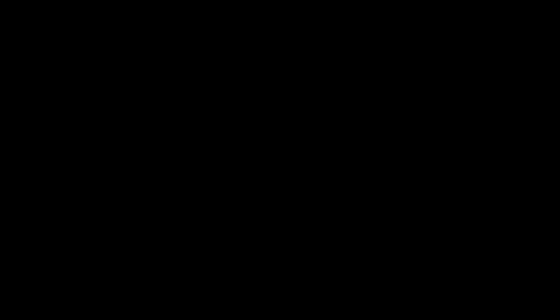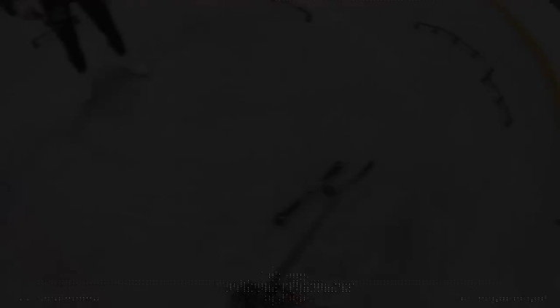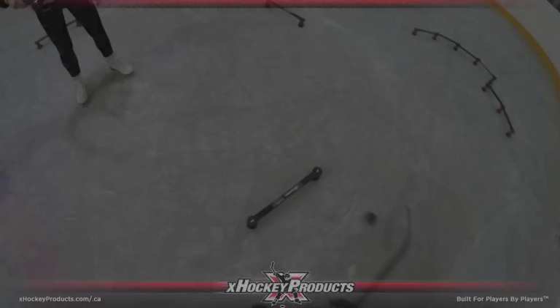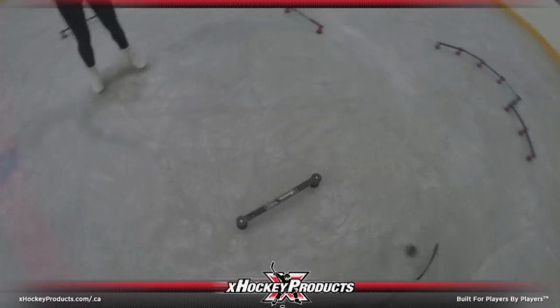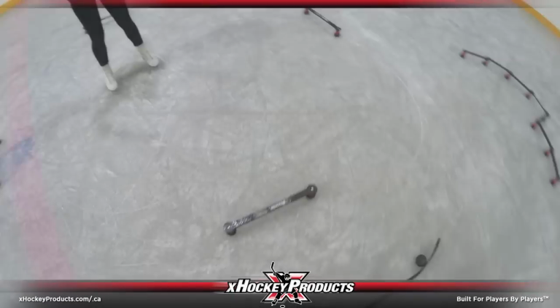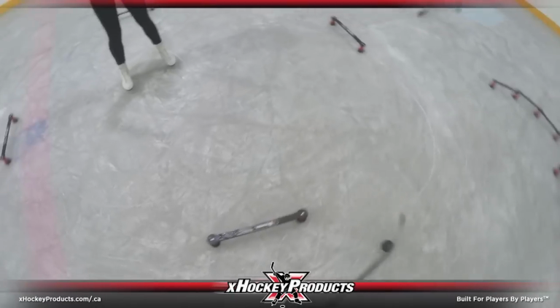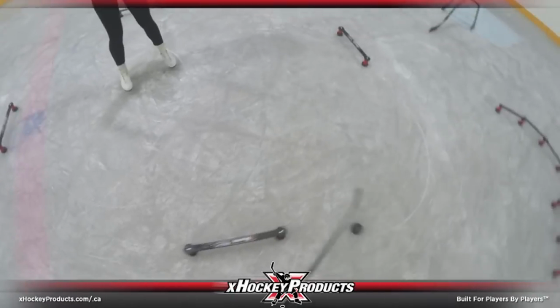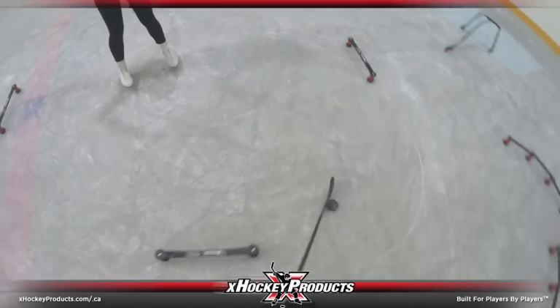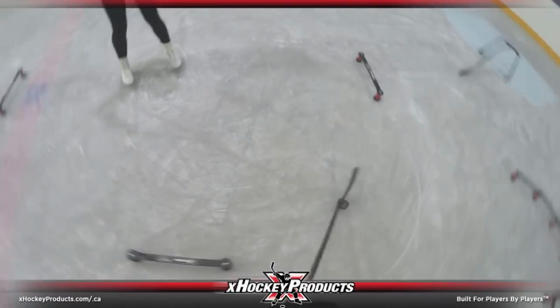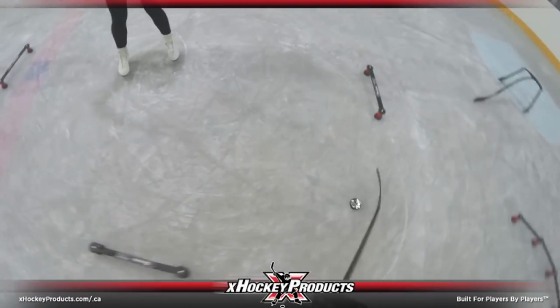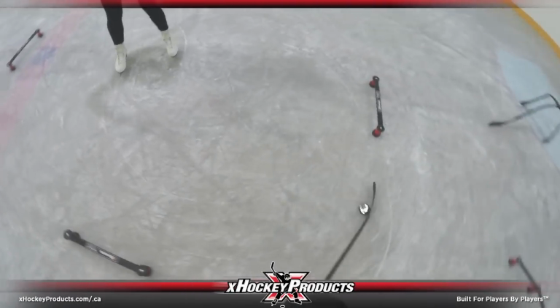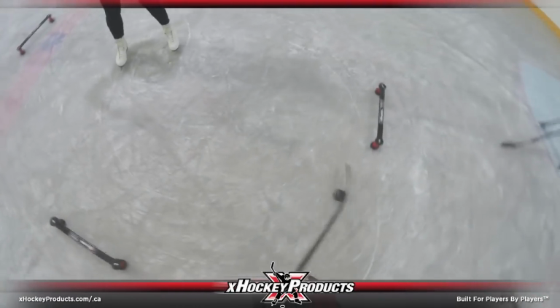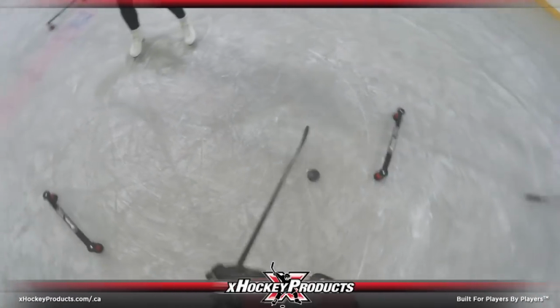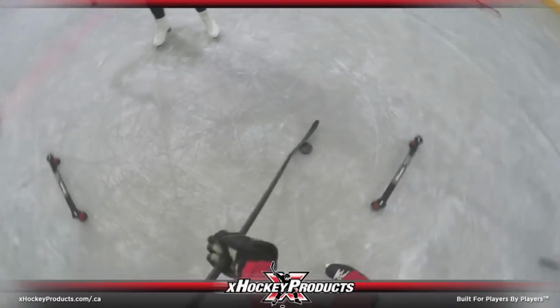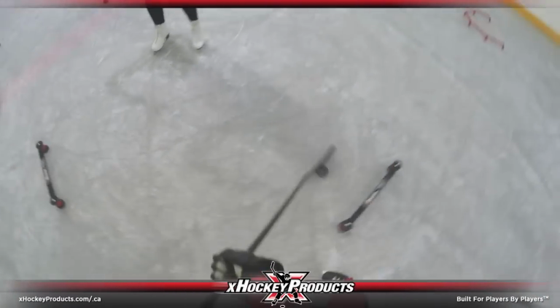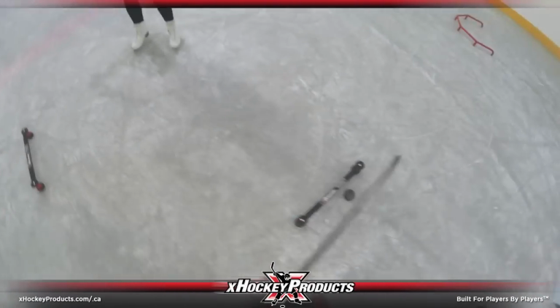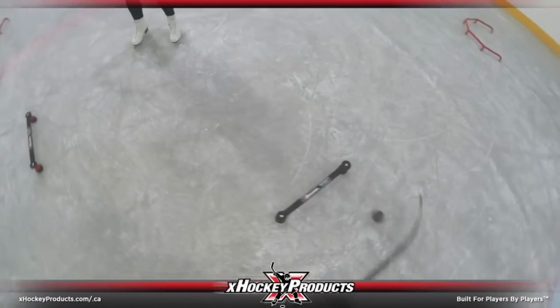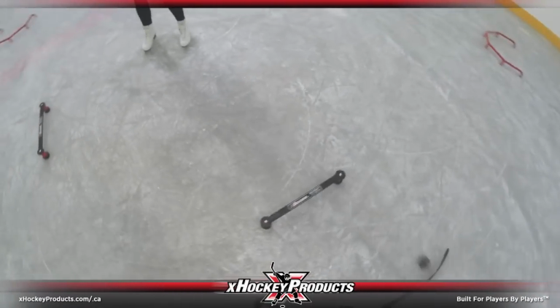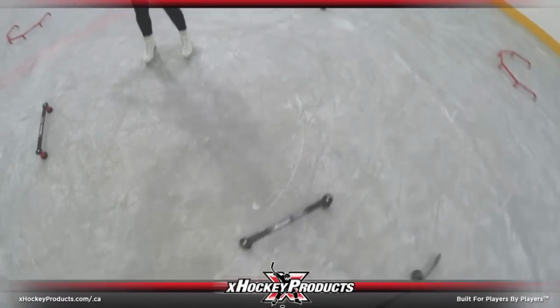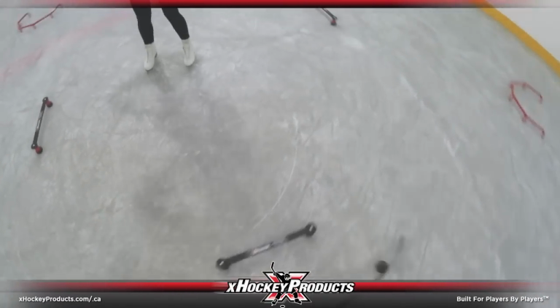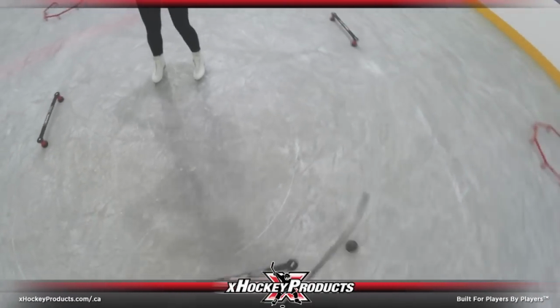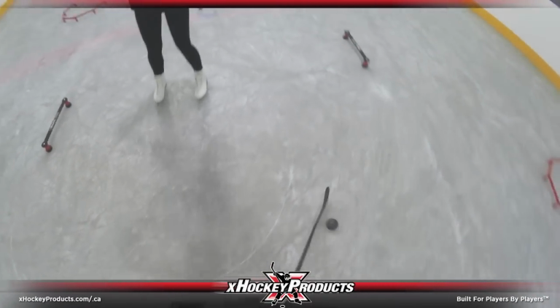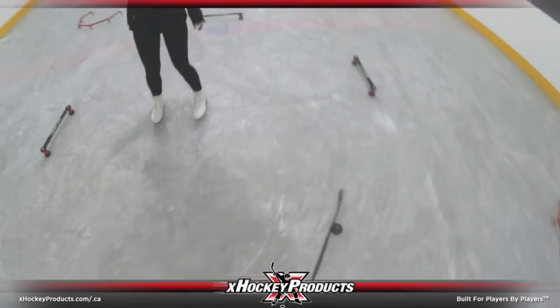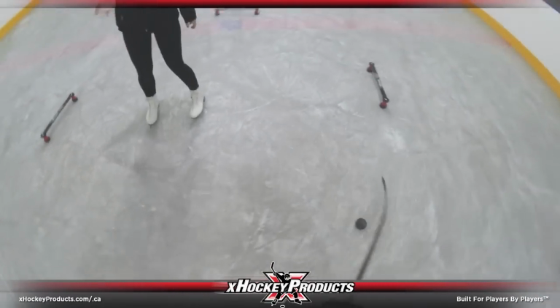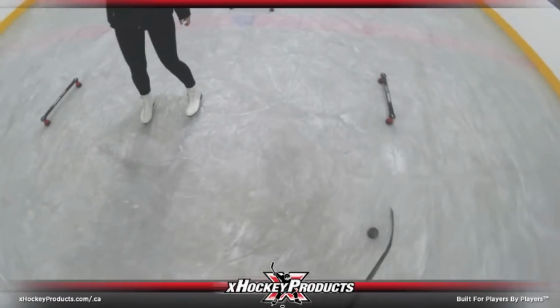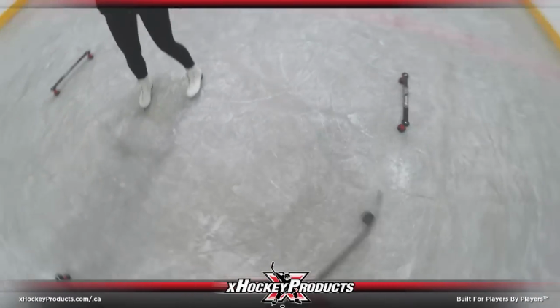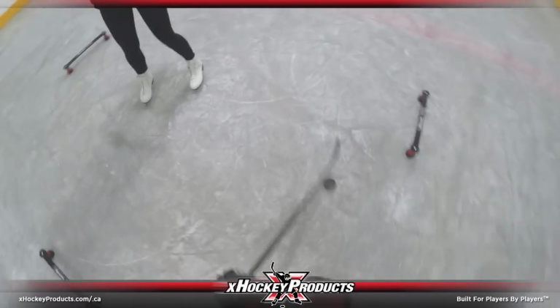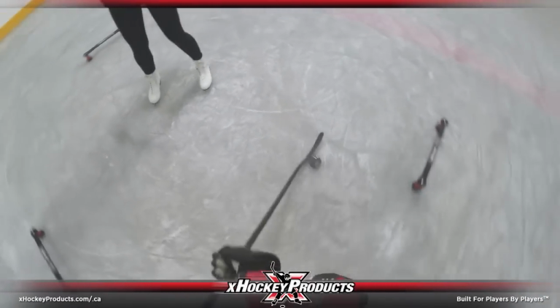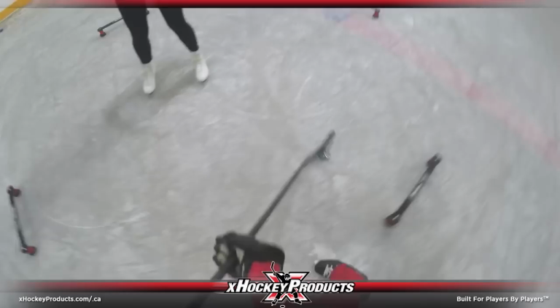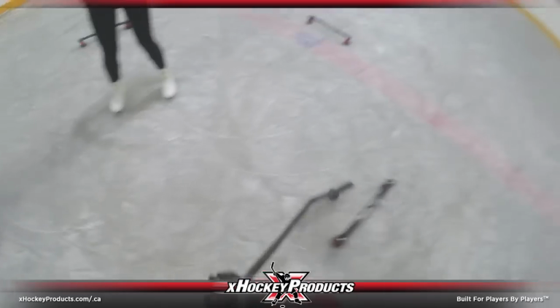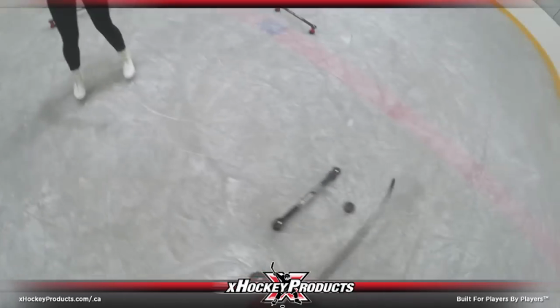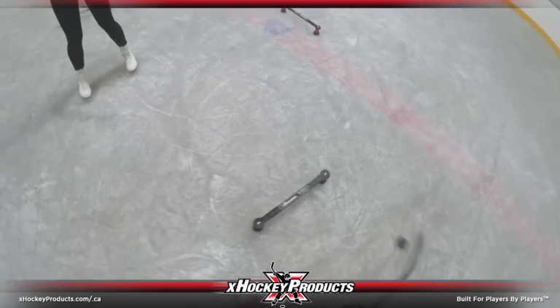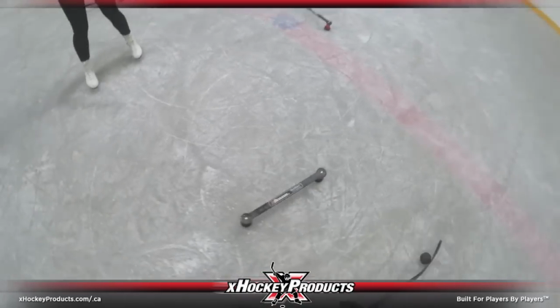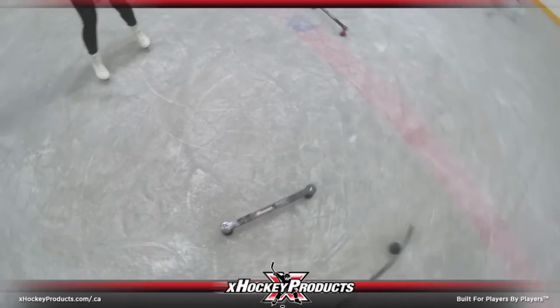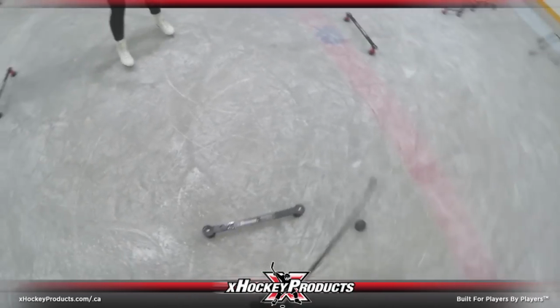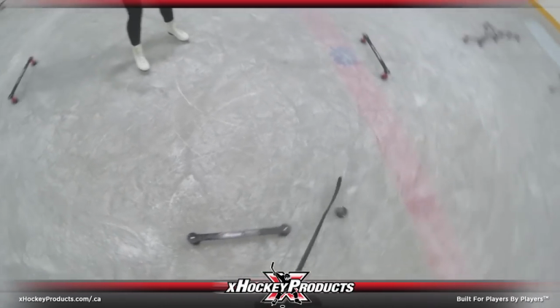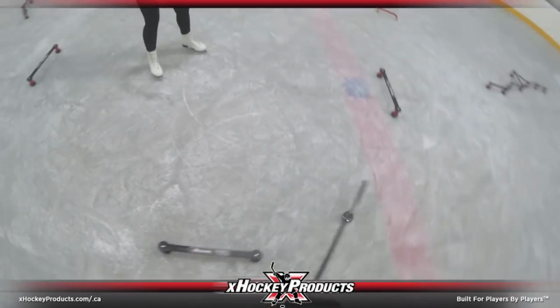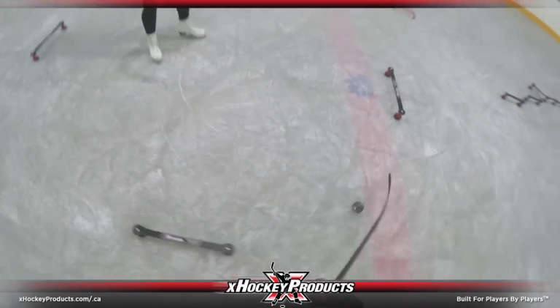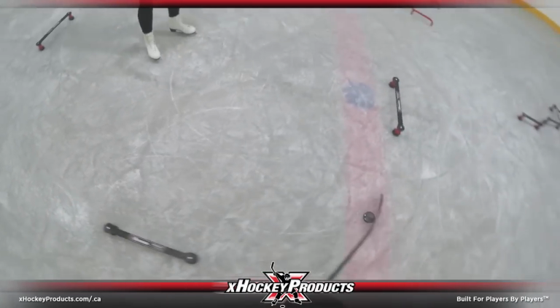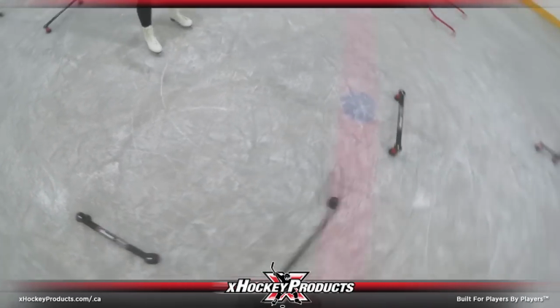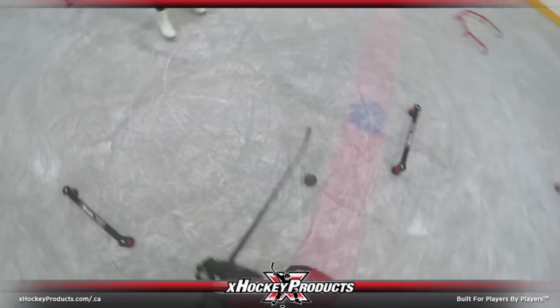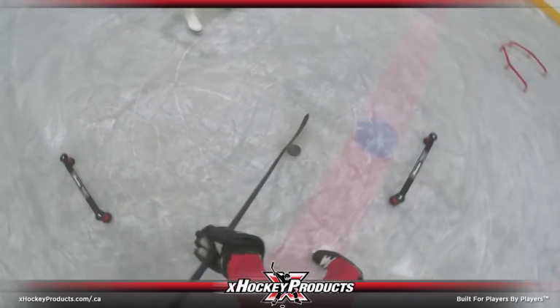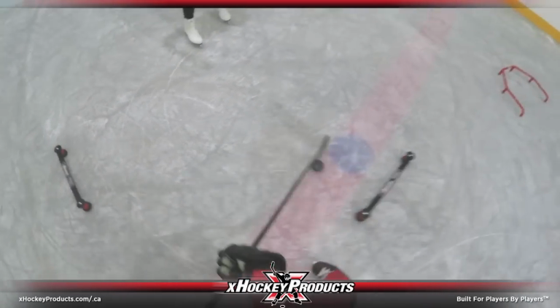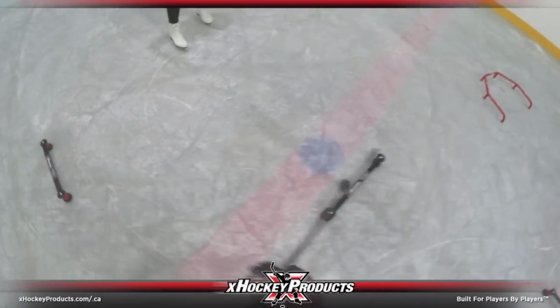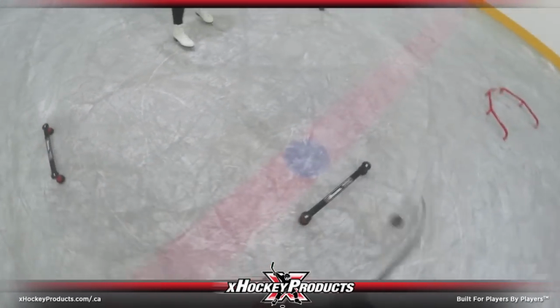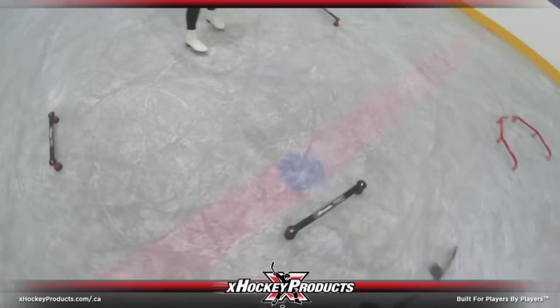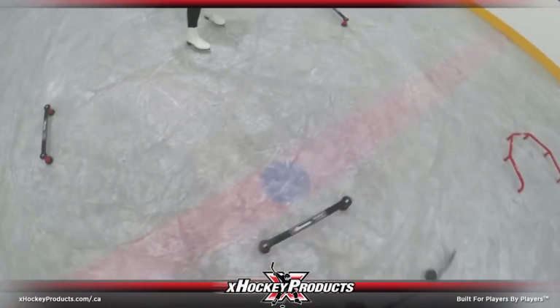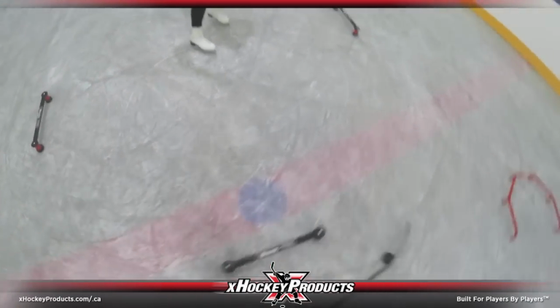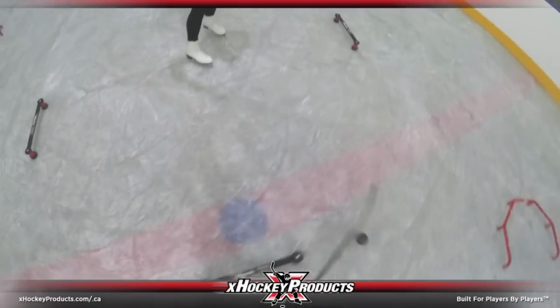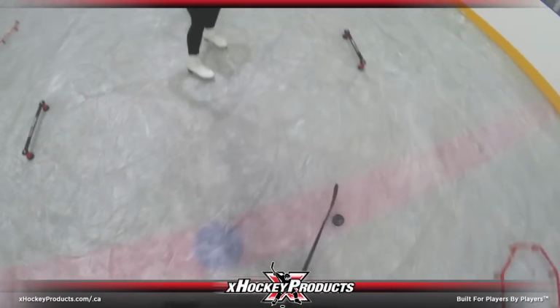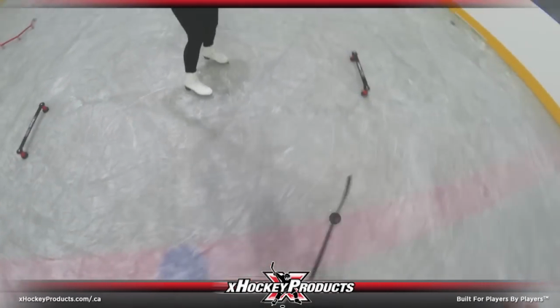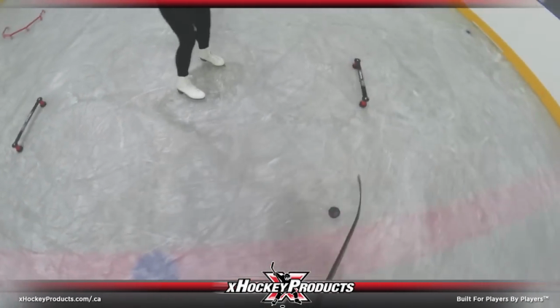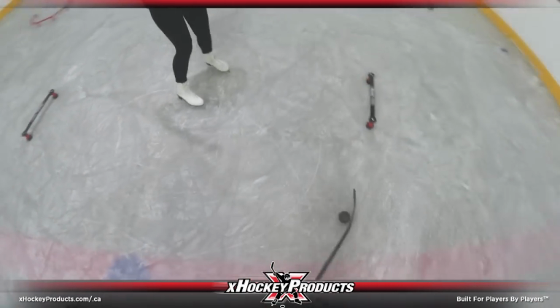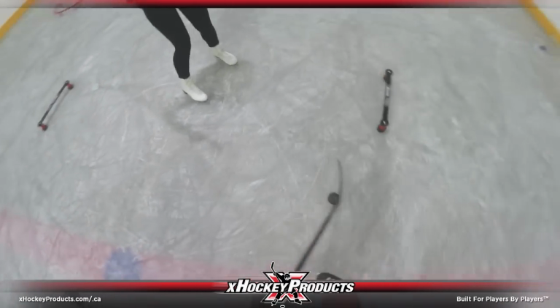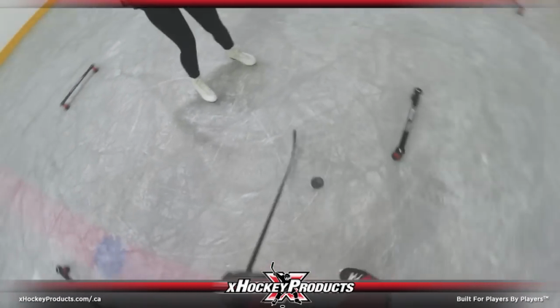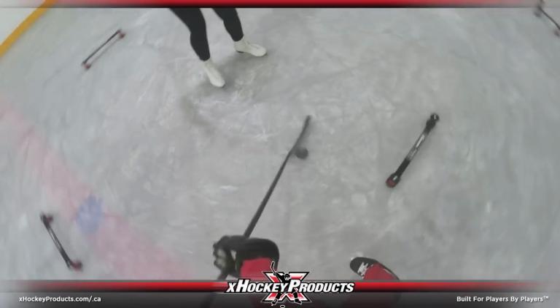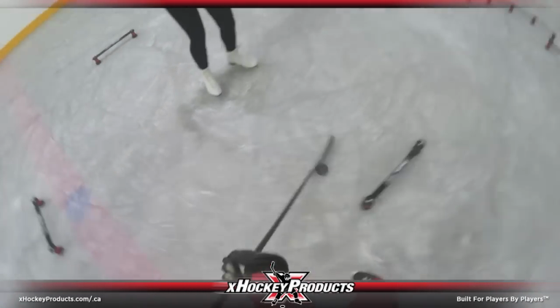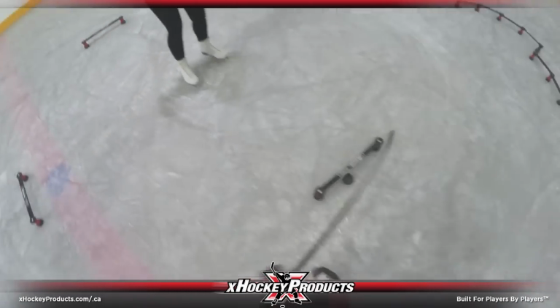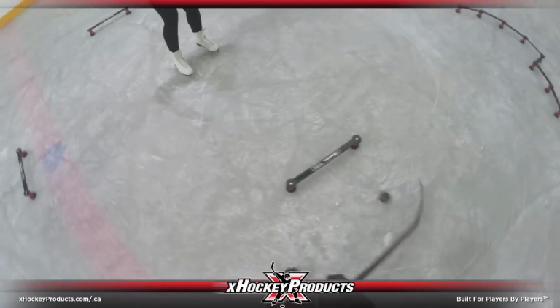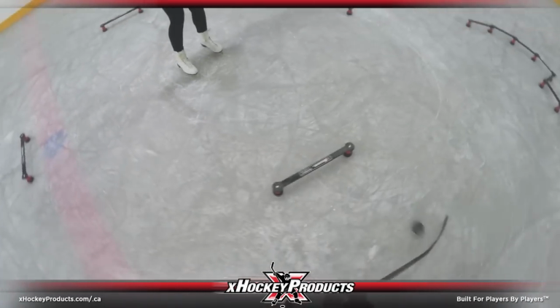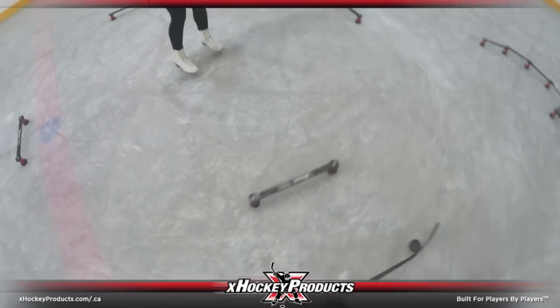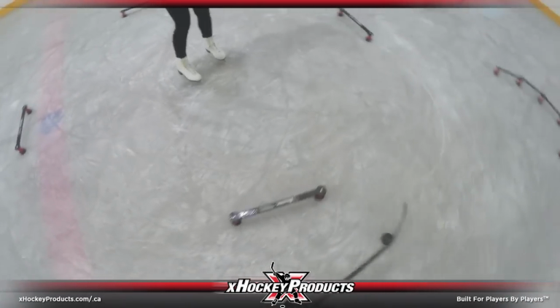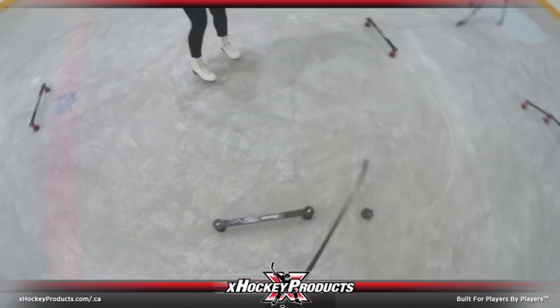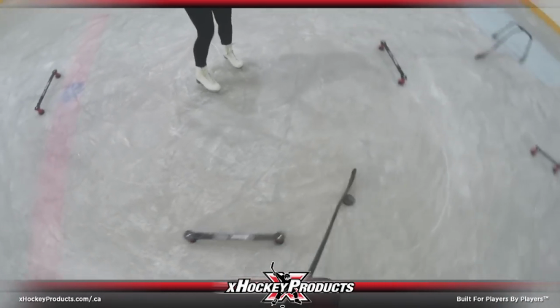Hey guys, it's Pavel Barber here, and this week we're going to be using the XDeviator 1.0 to work on our stick handling backwards. Let's go!